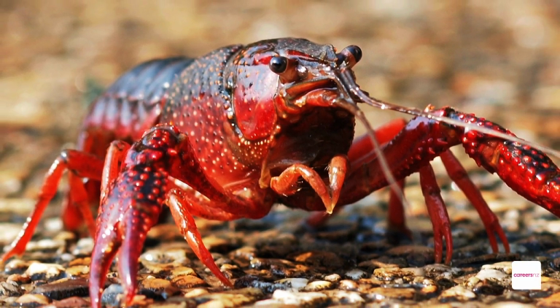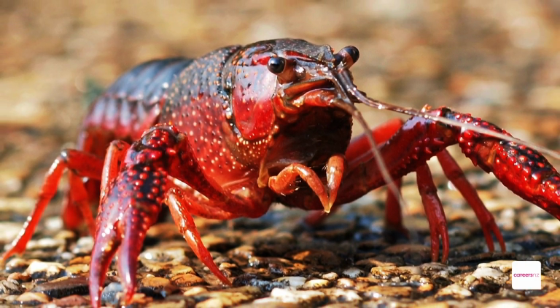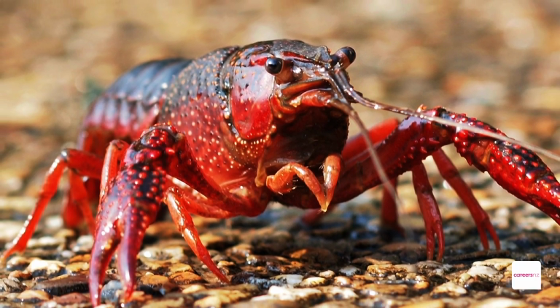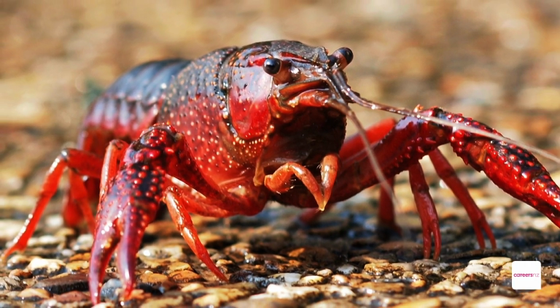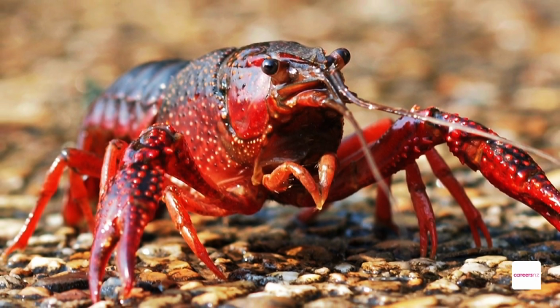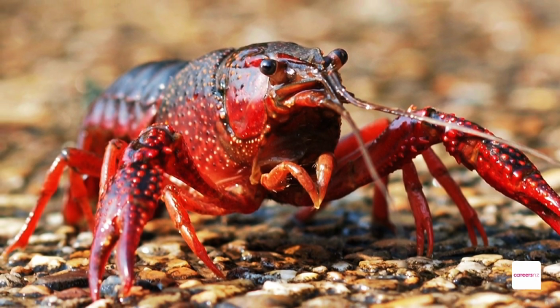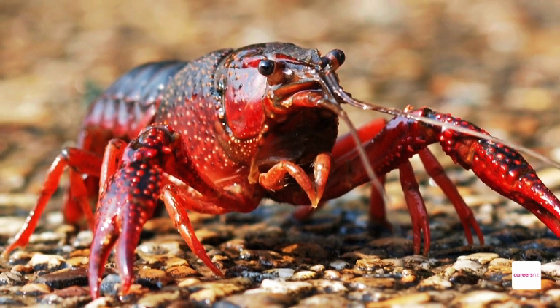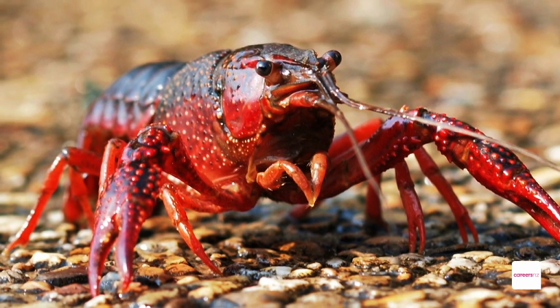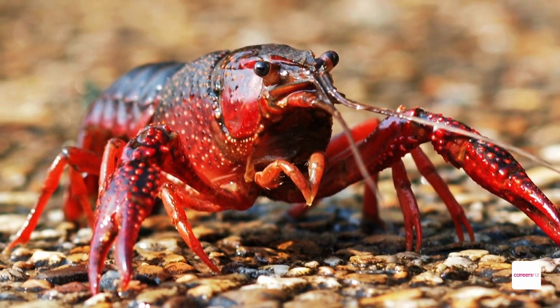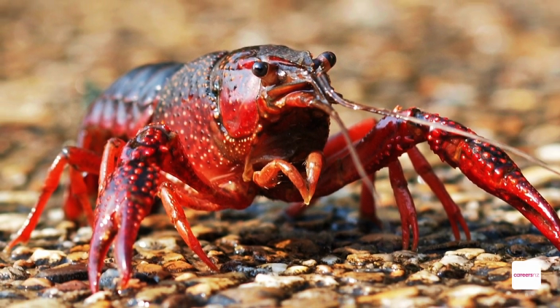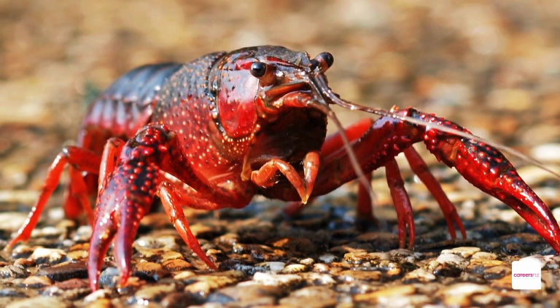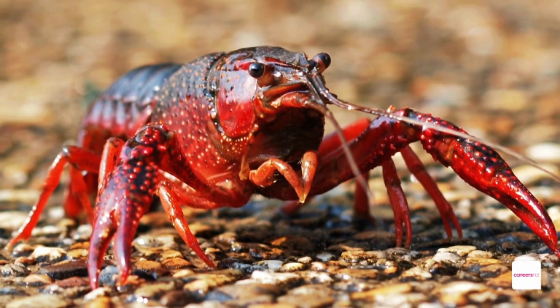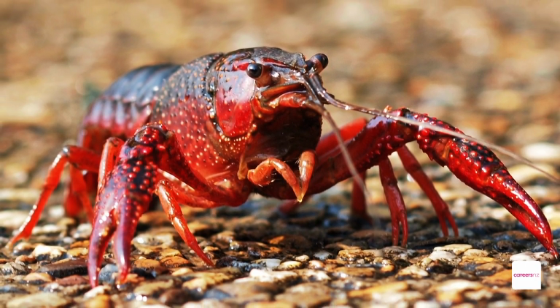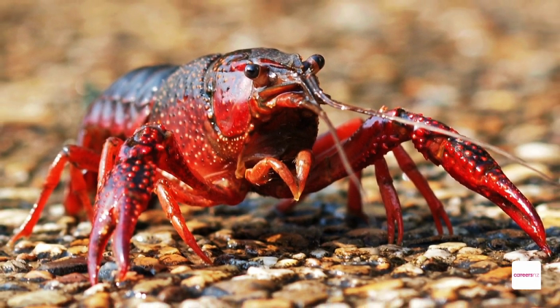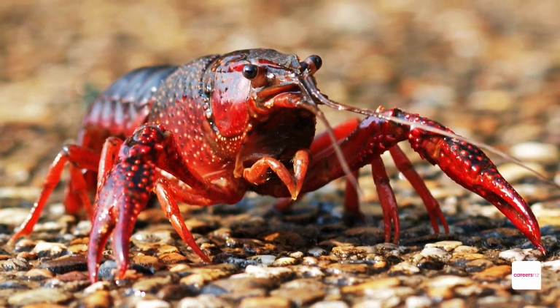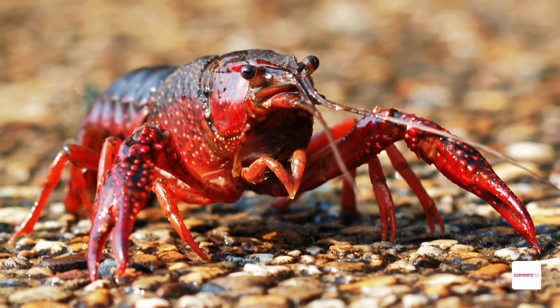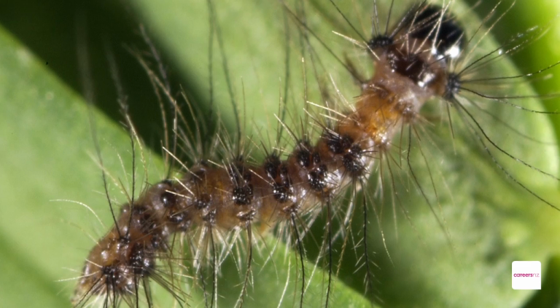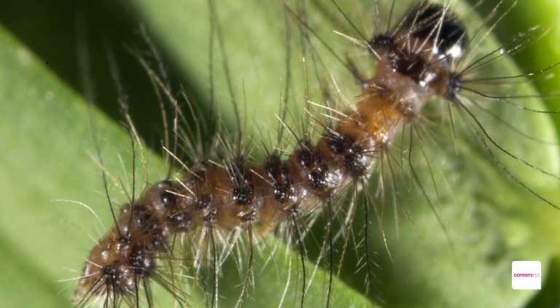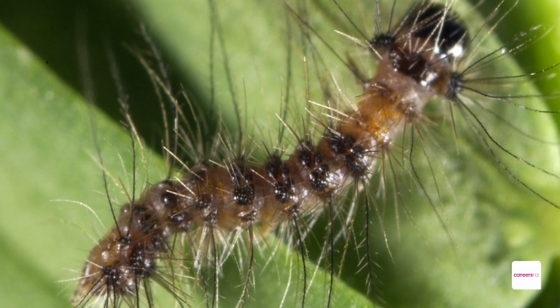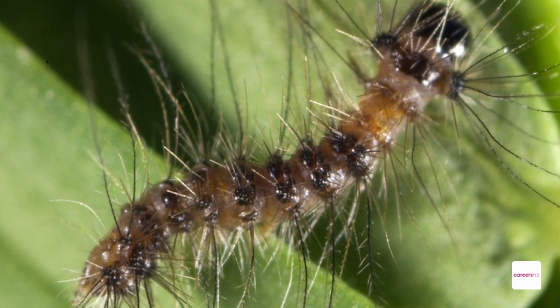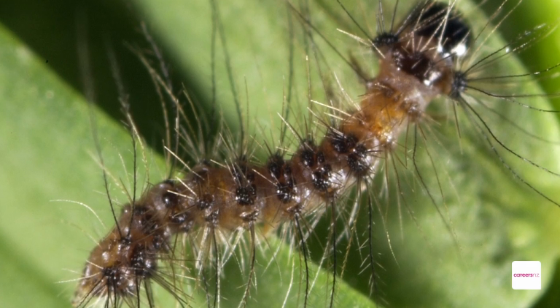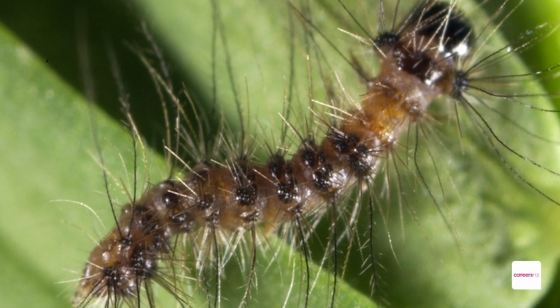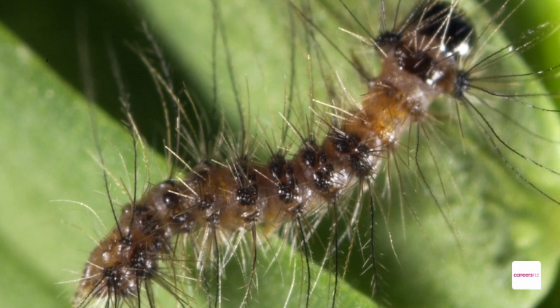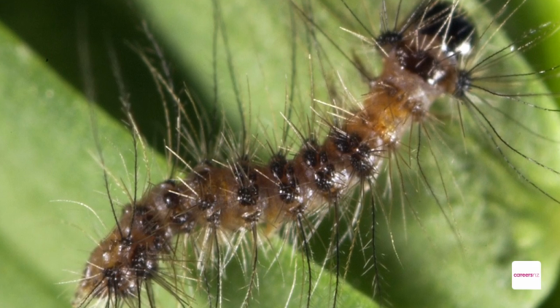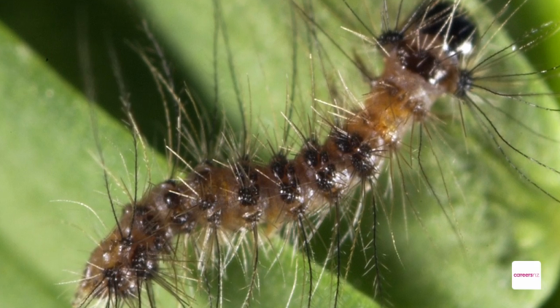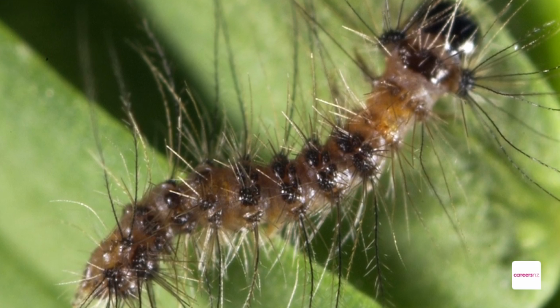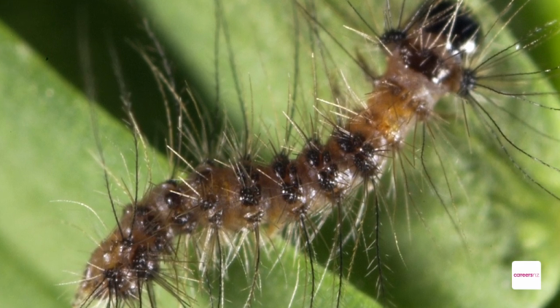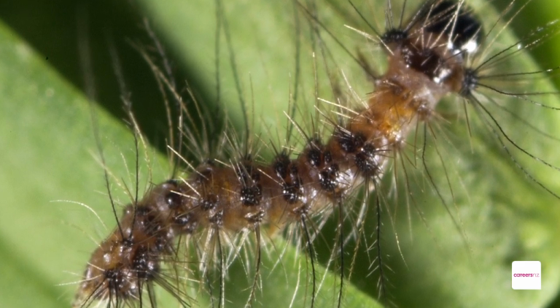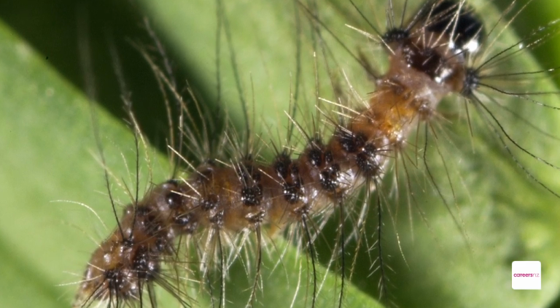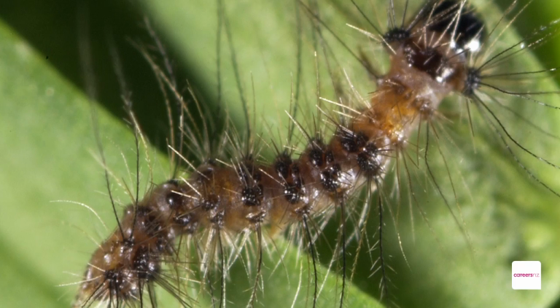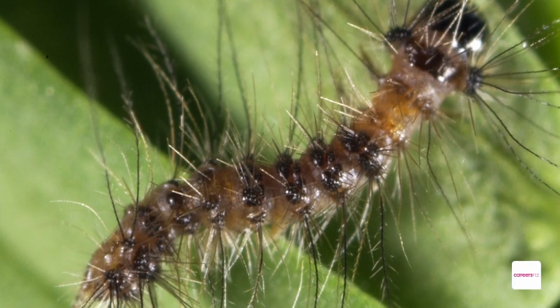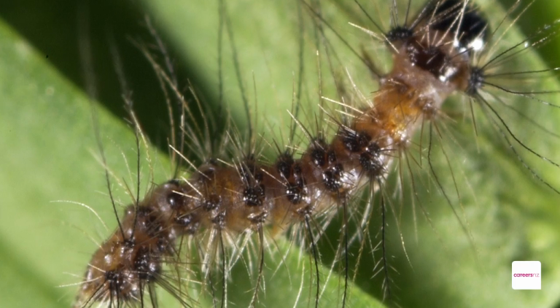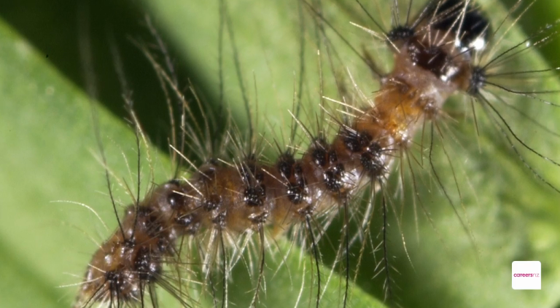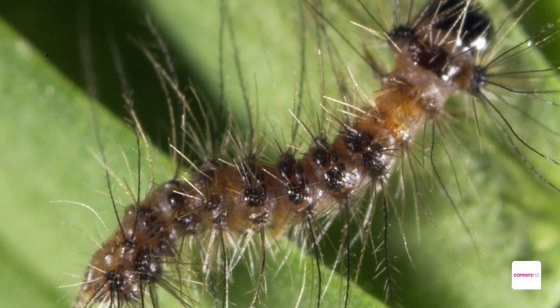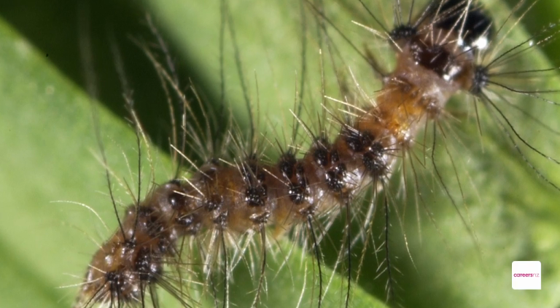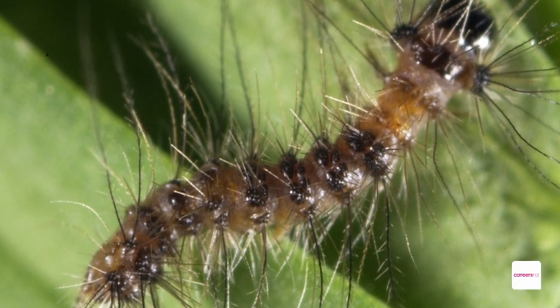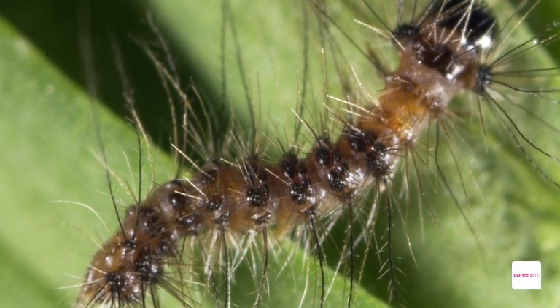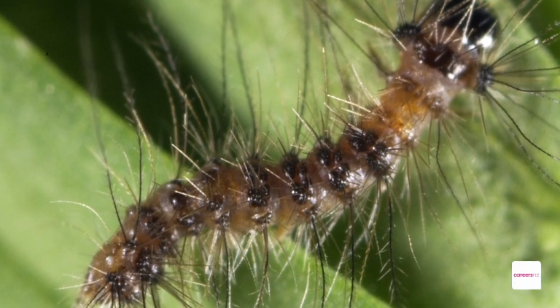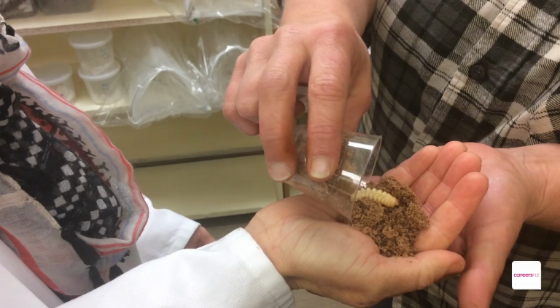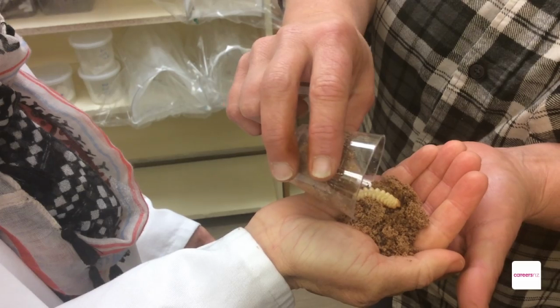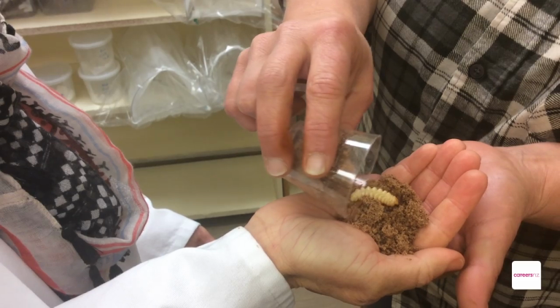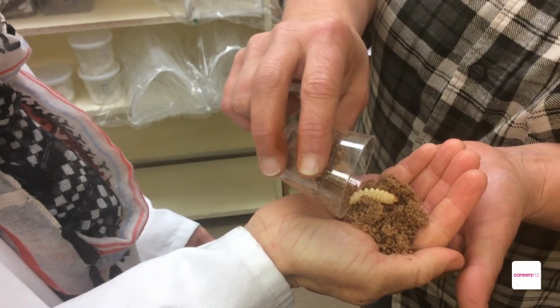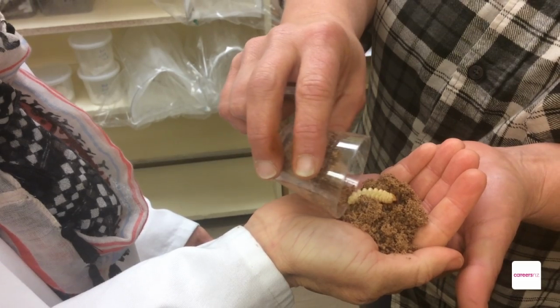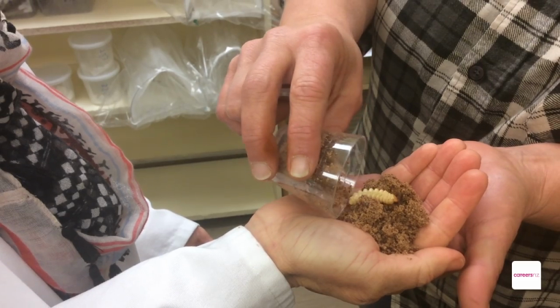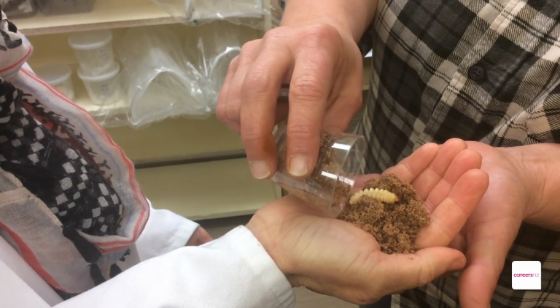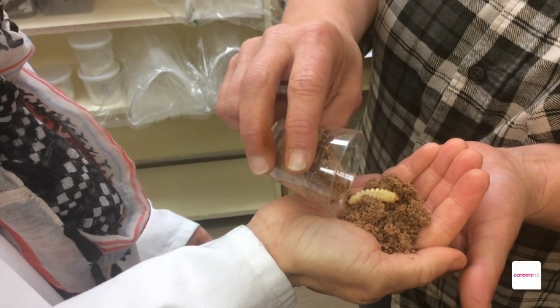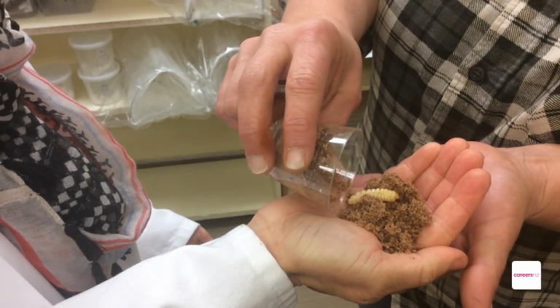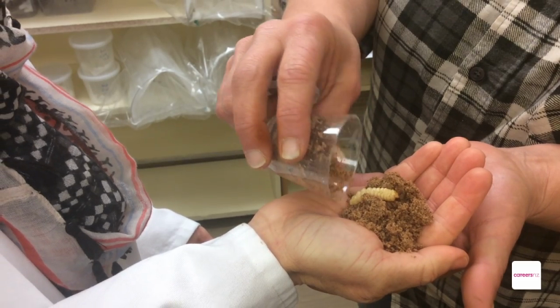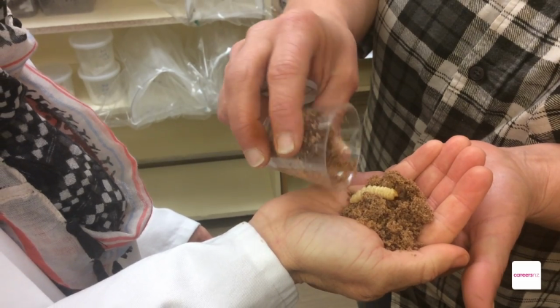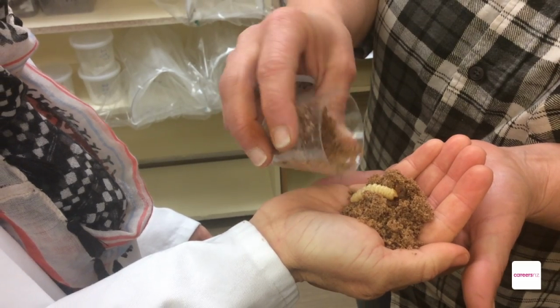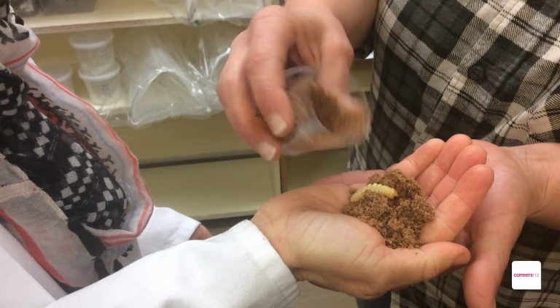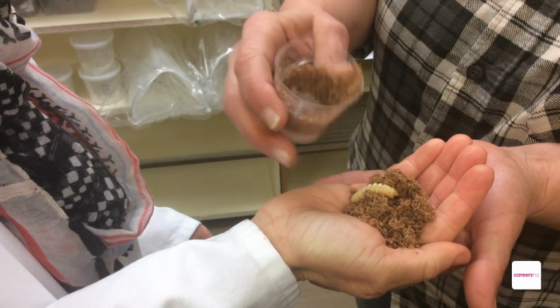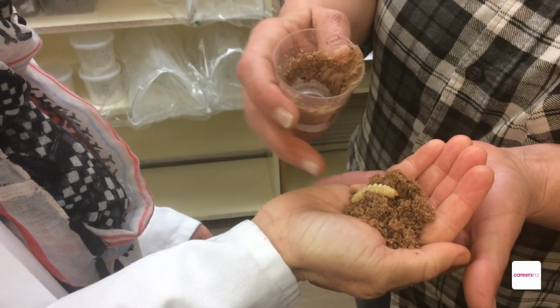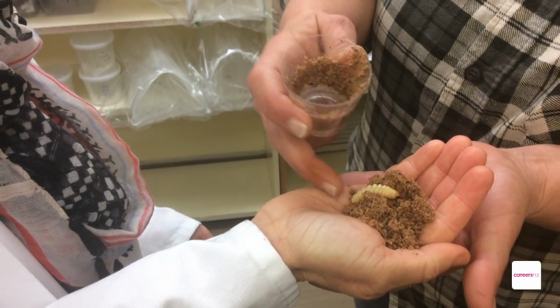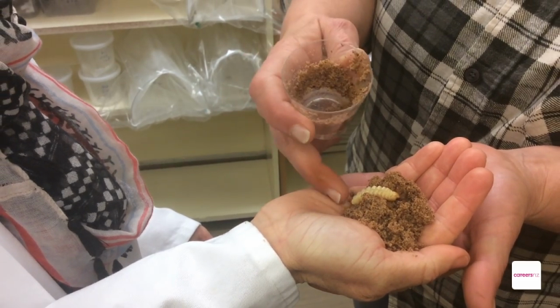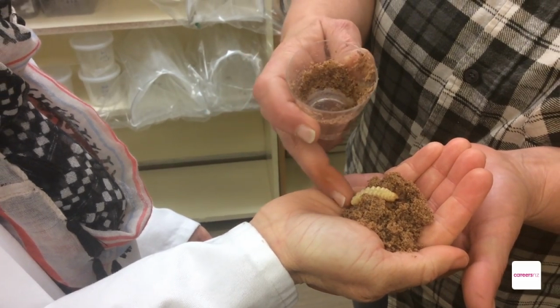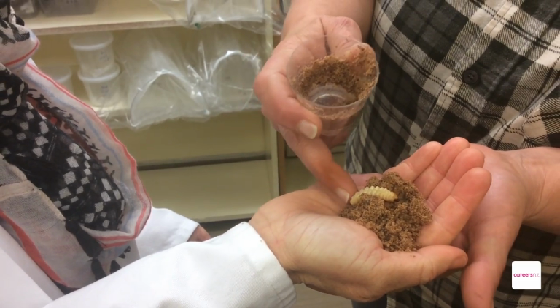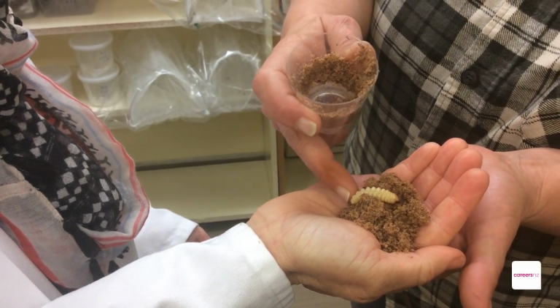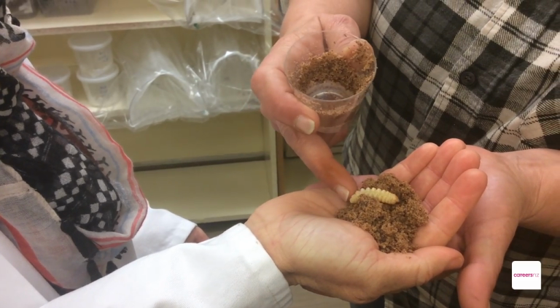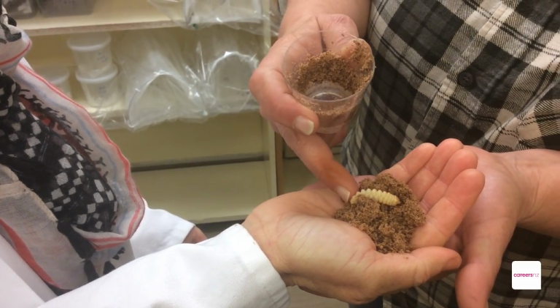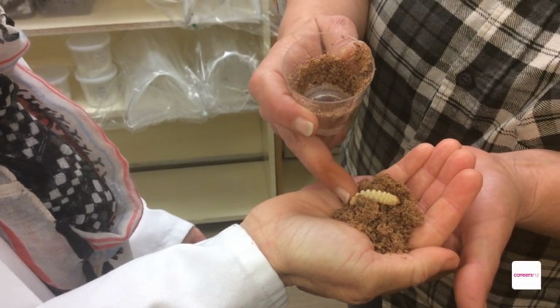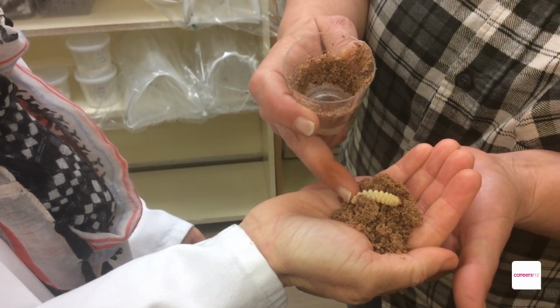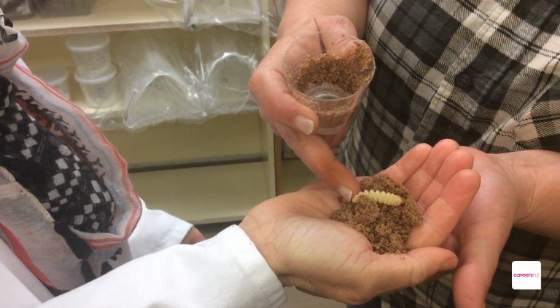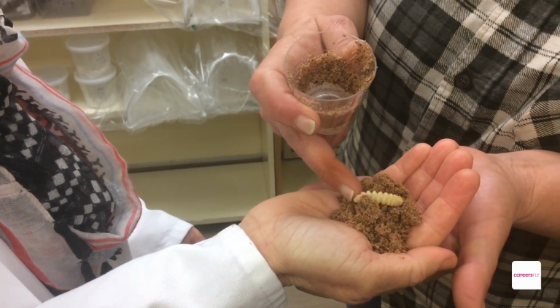You take a crayfish and an insect, they're similar concepts, so I applied for an entomological position.